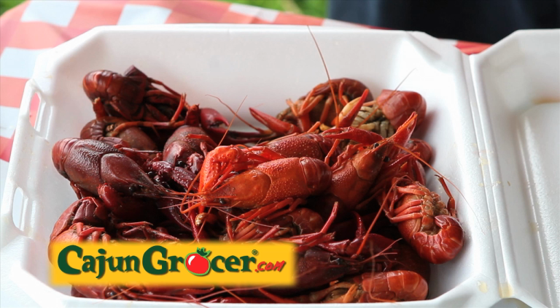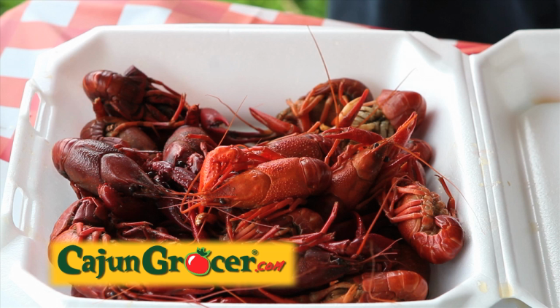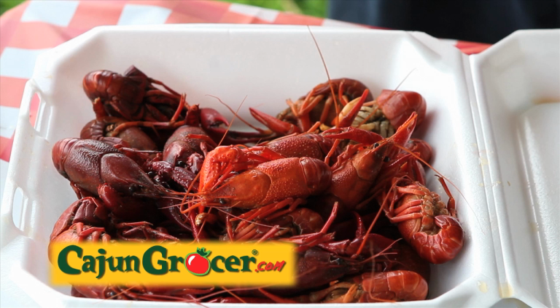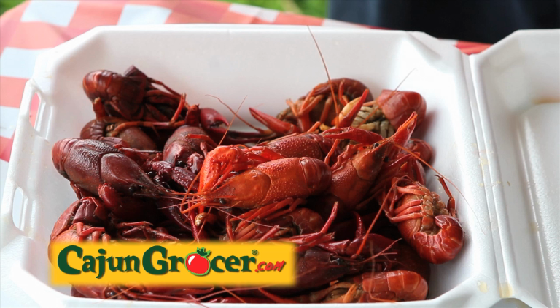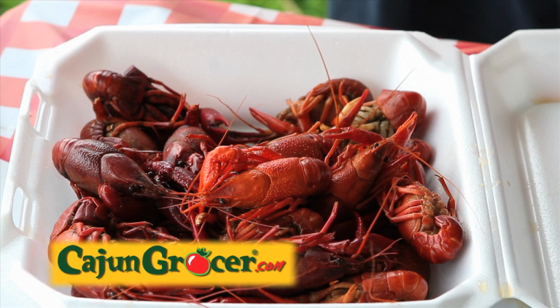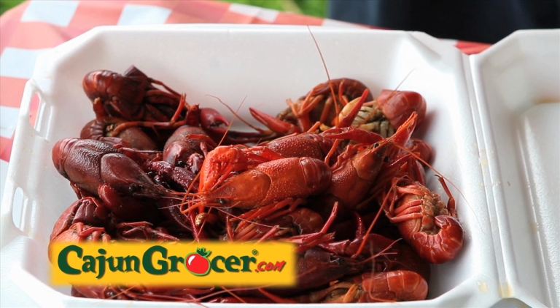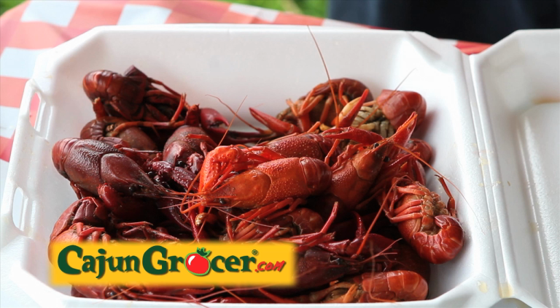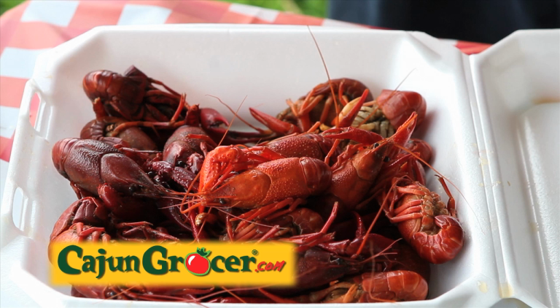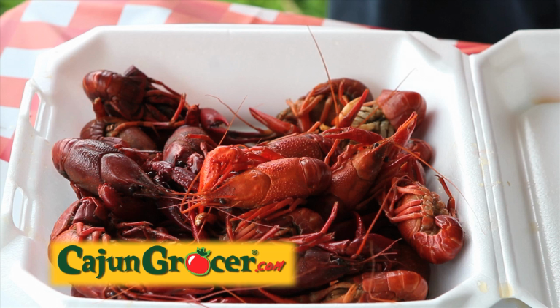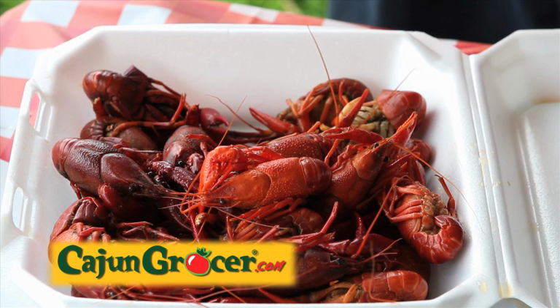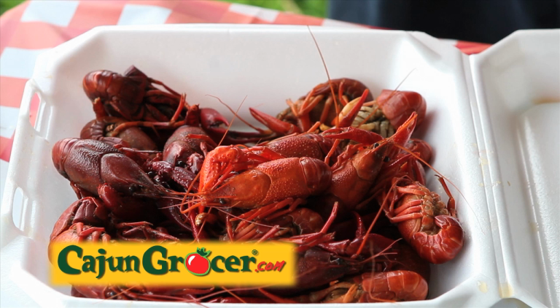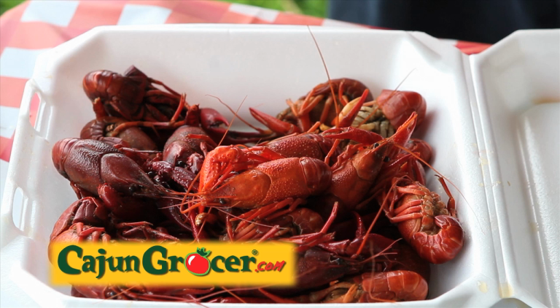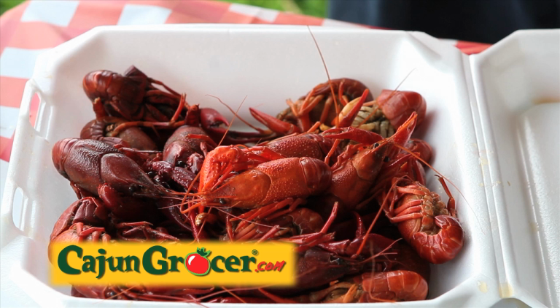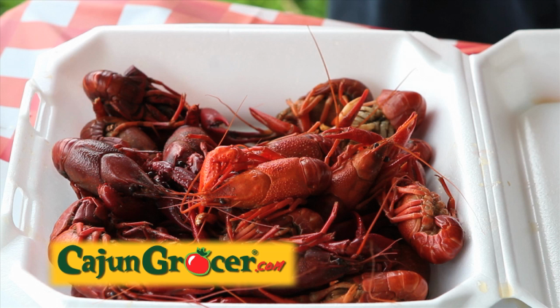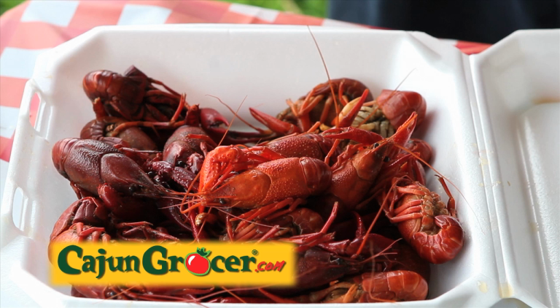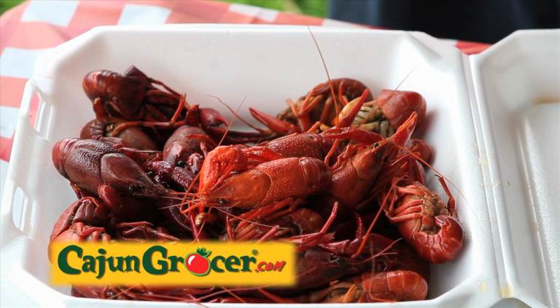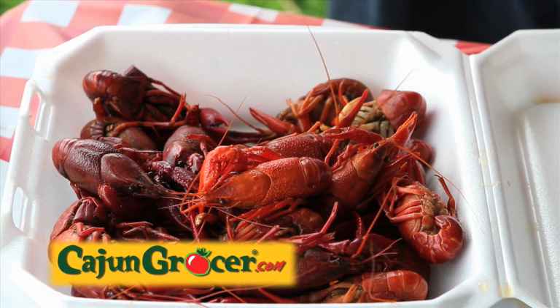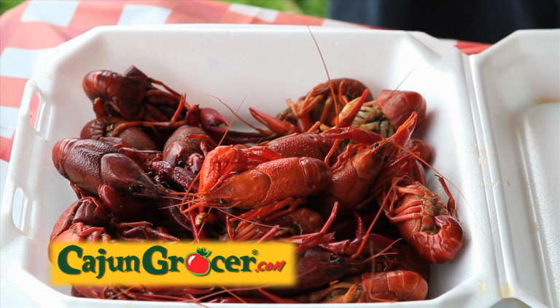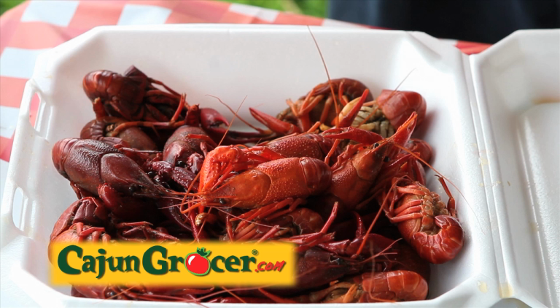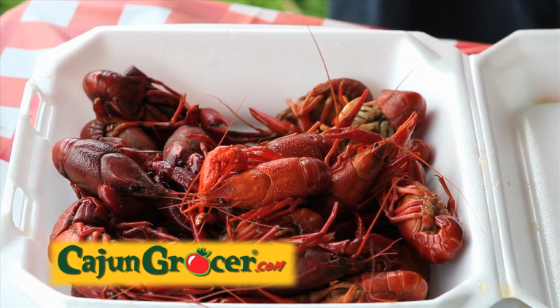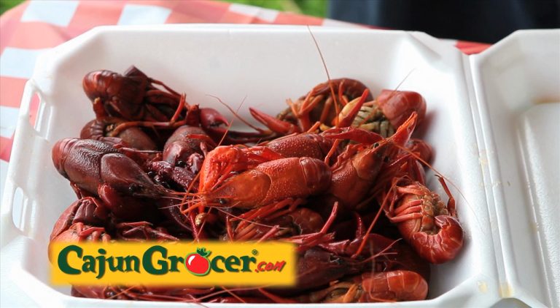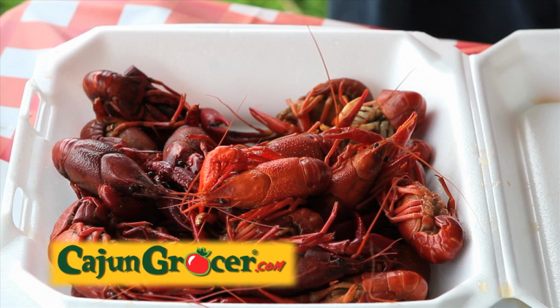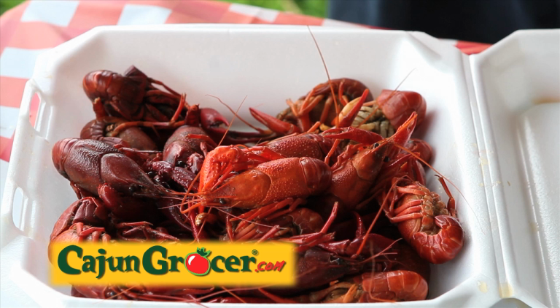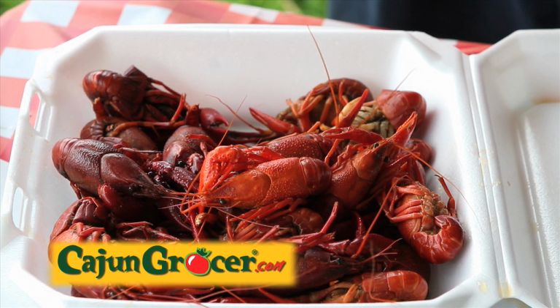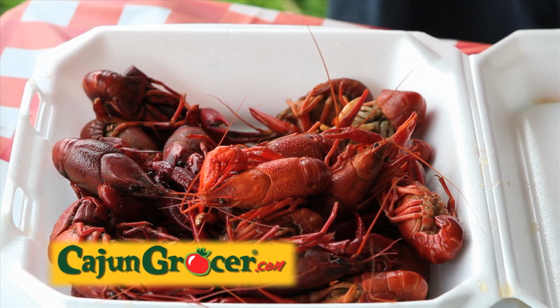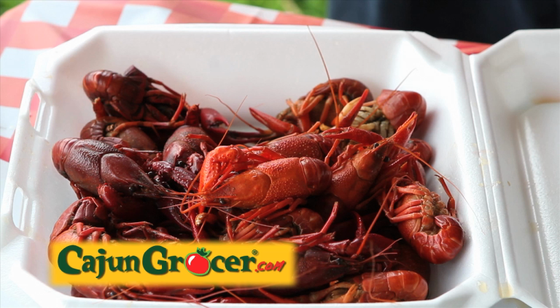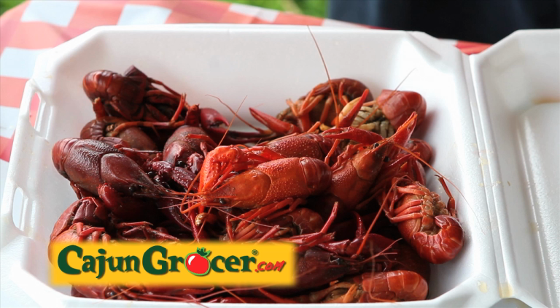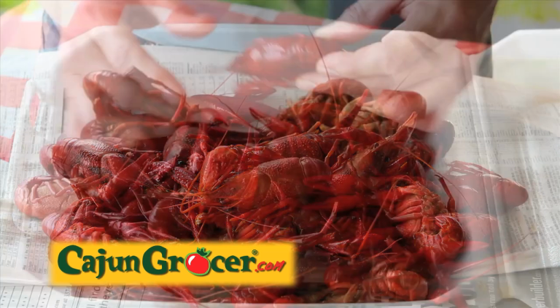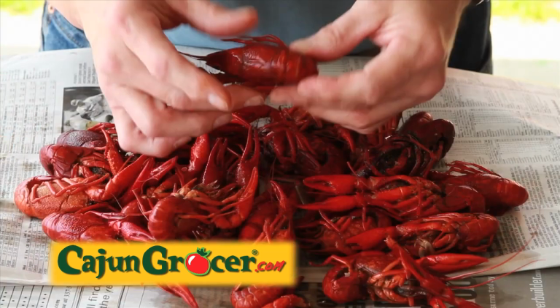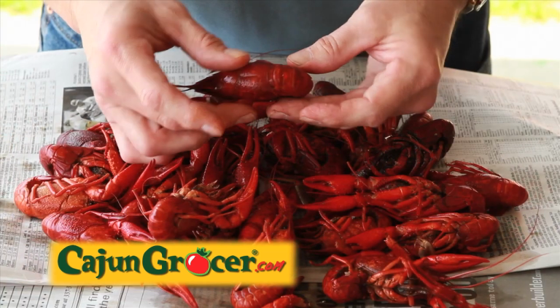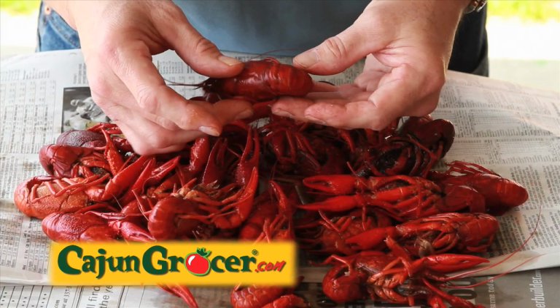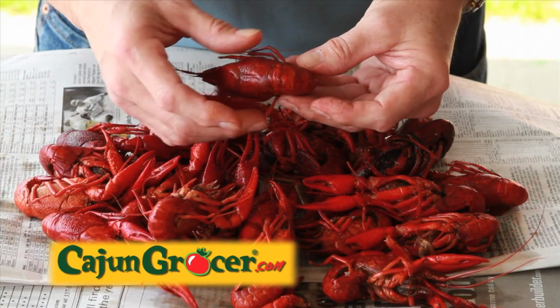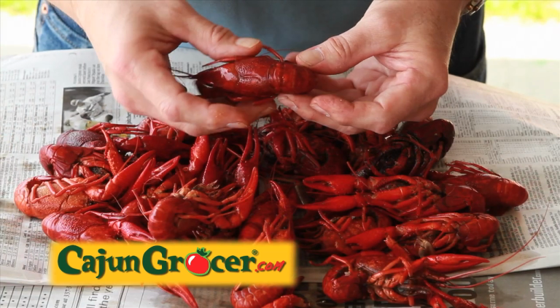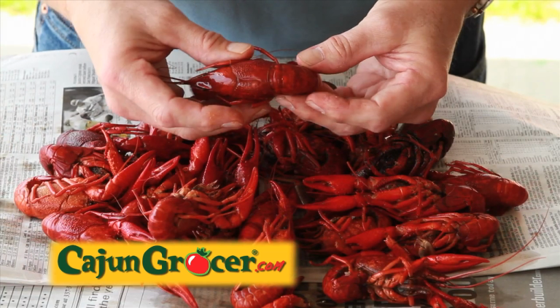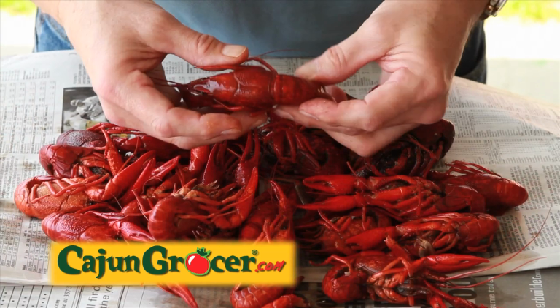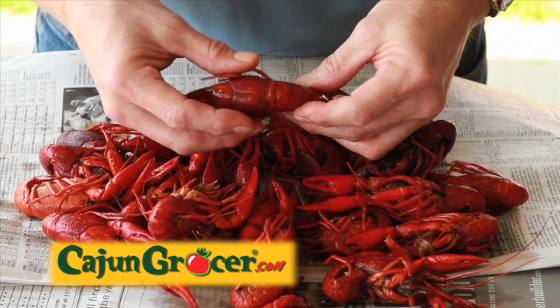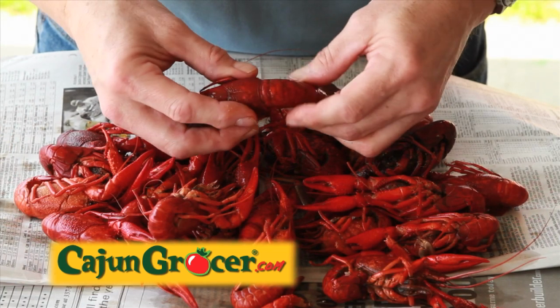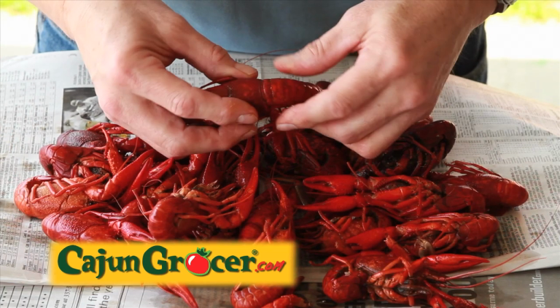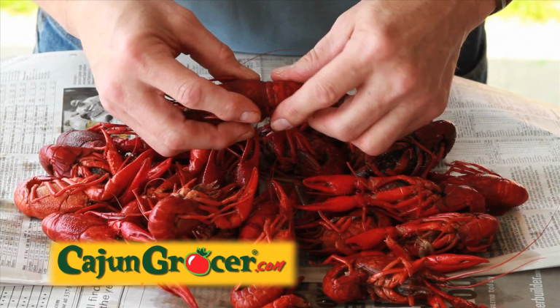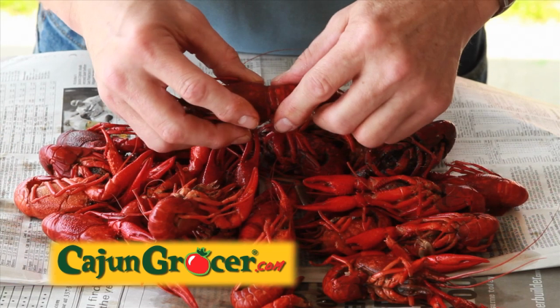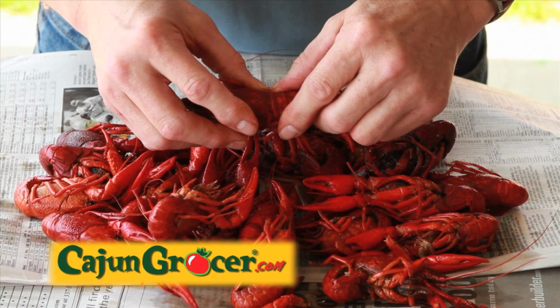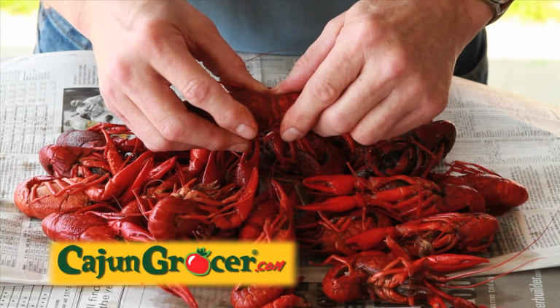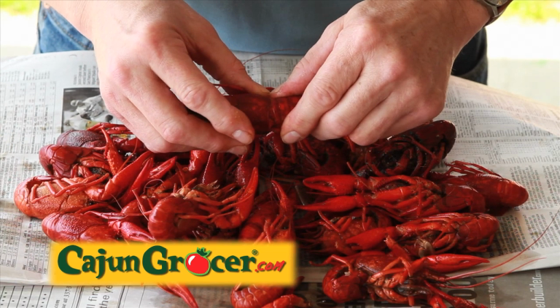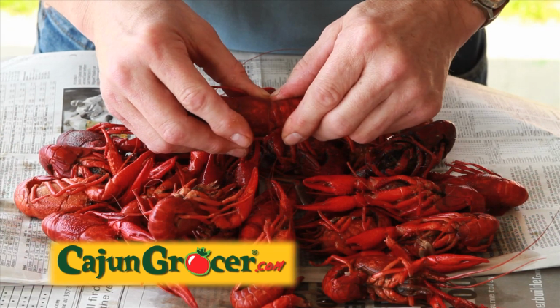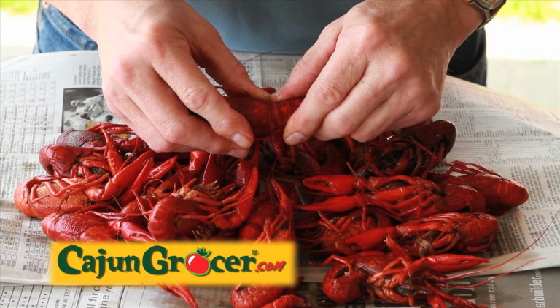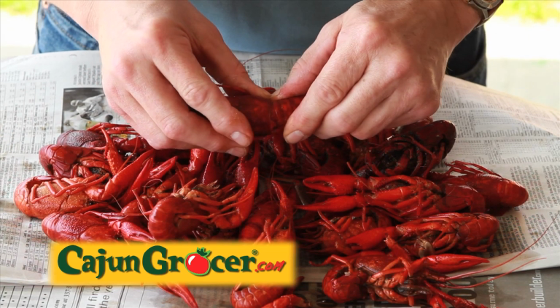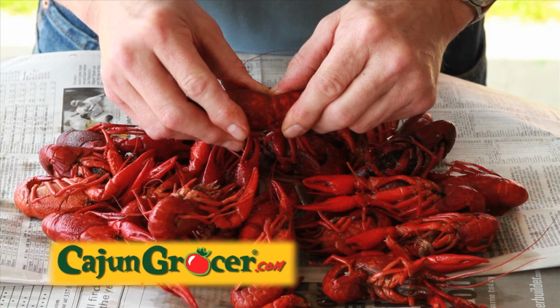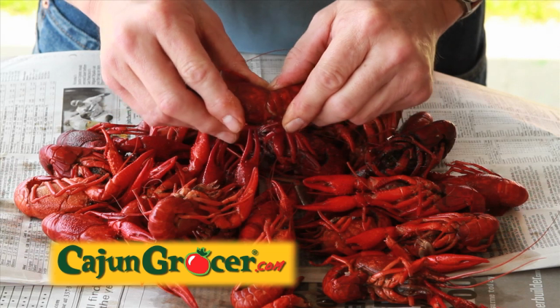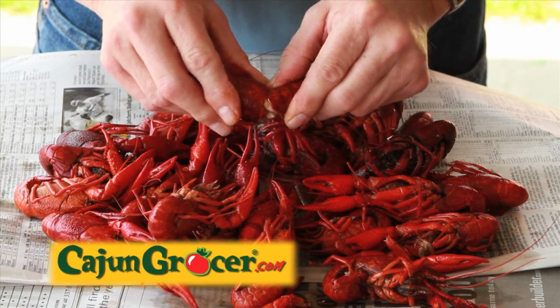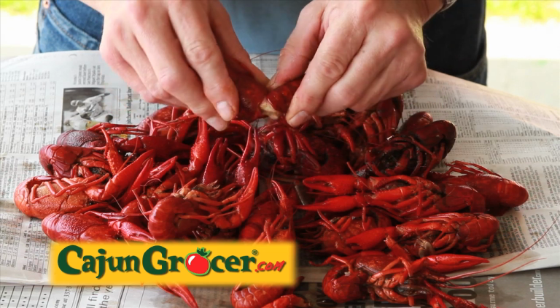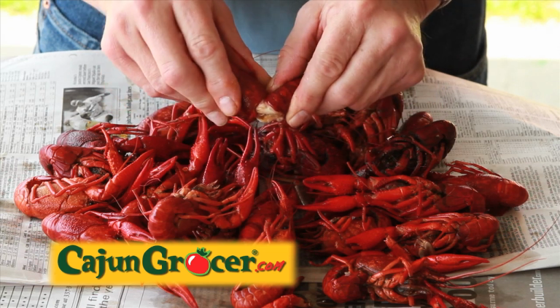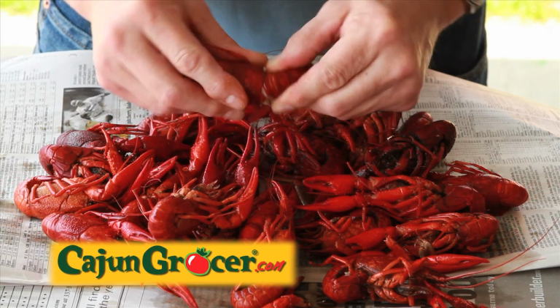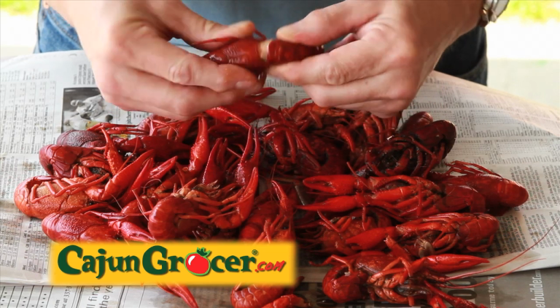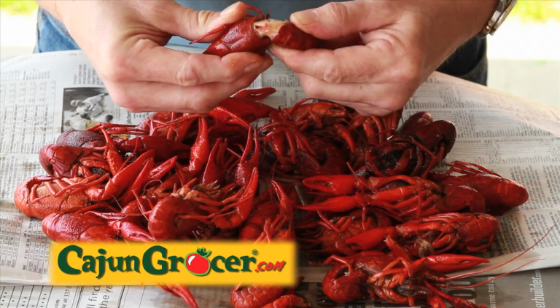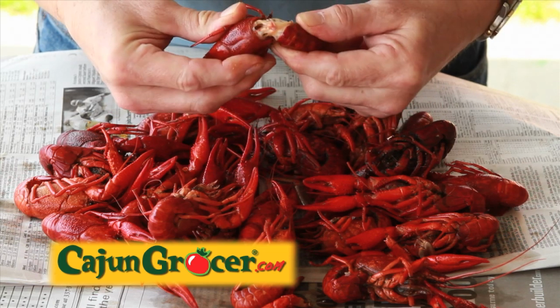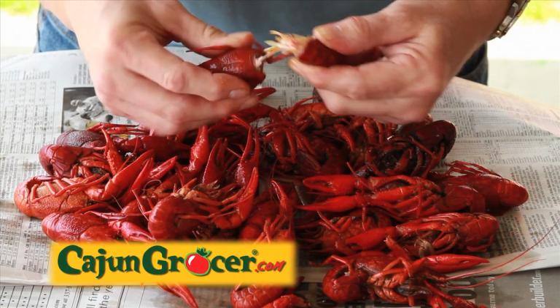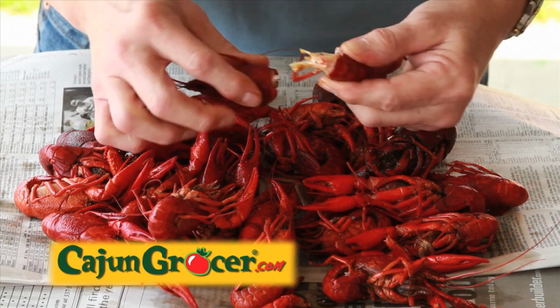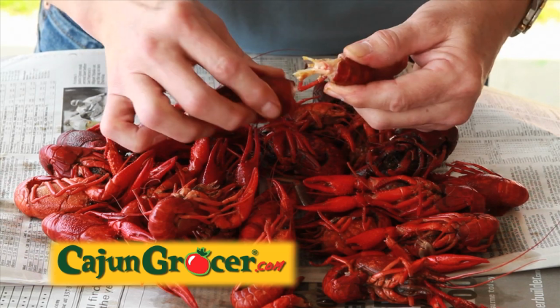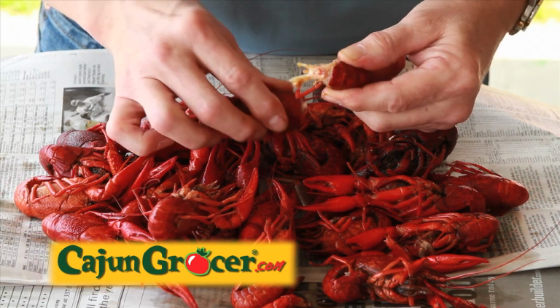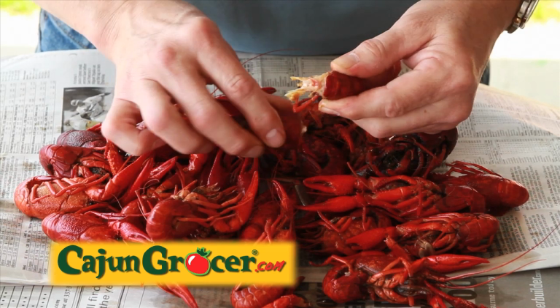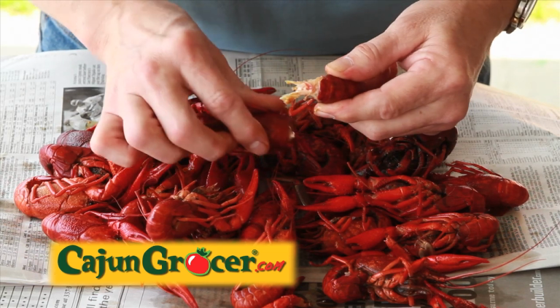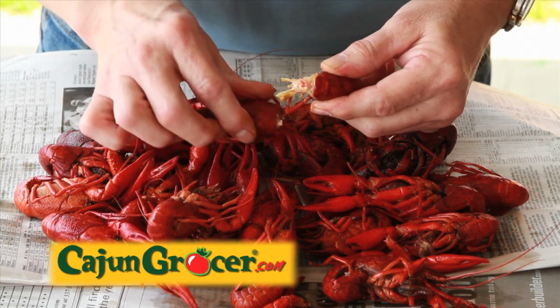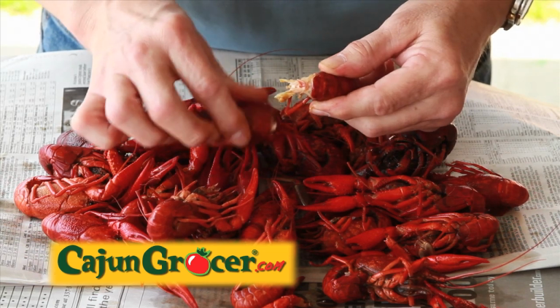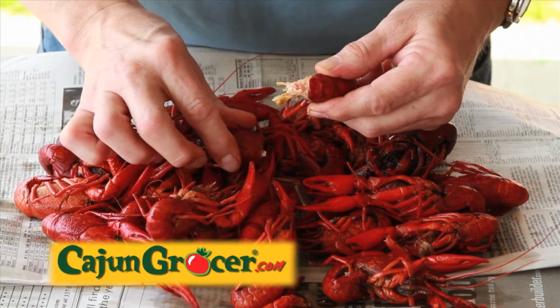This is how to peel and eat your crawfish. Gently twist the head apart from the tail and set the head aside.